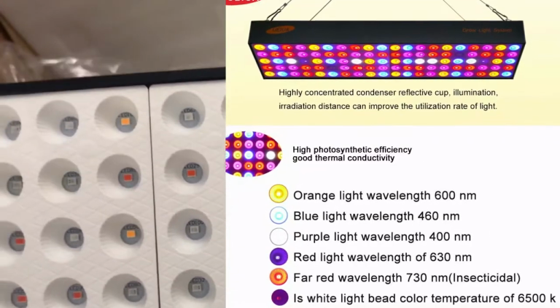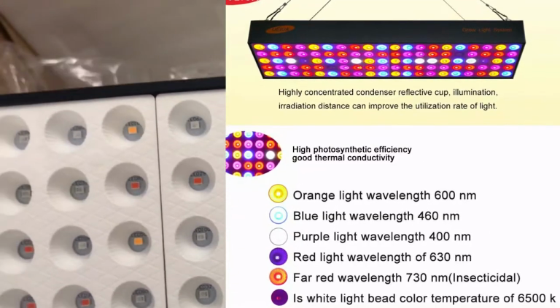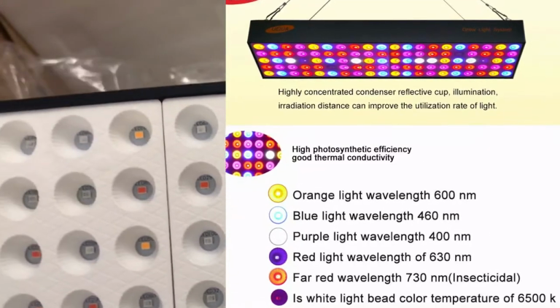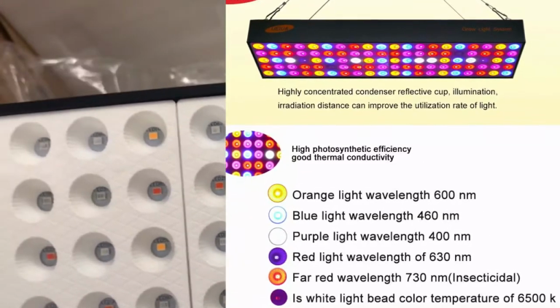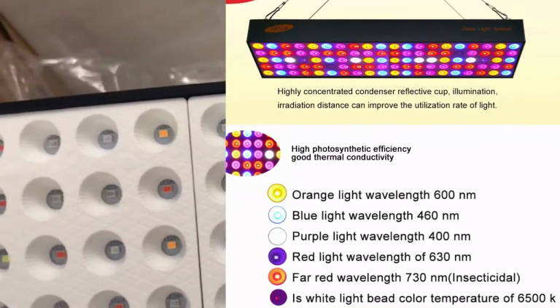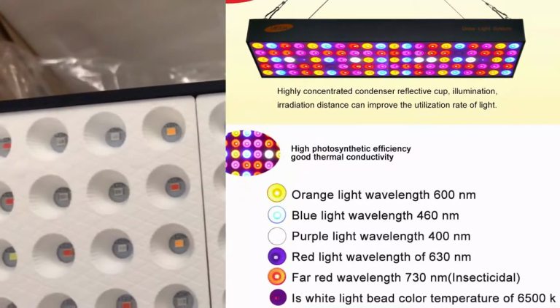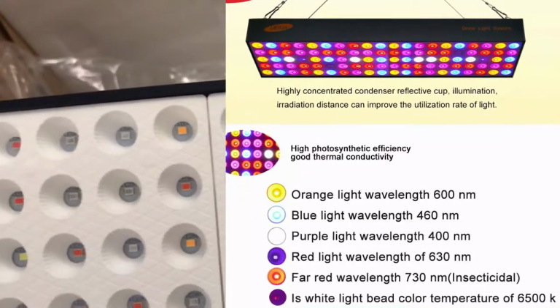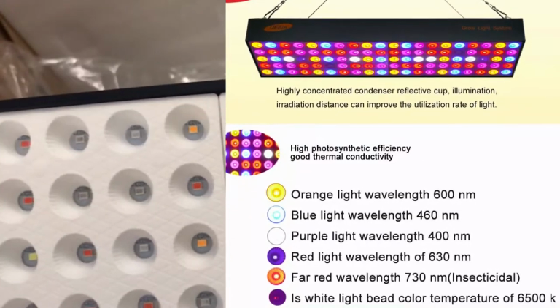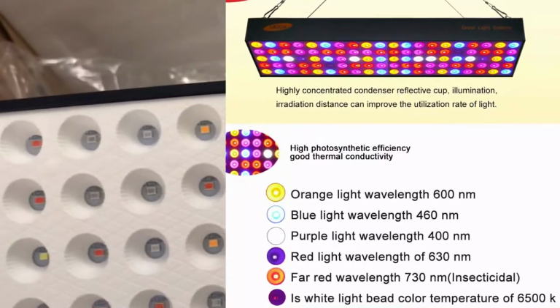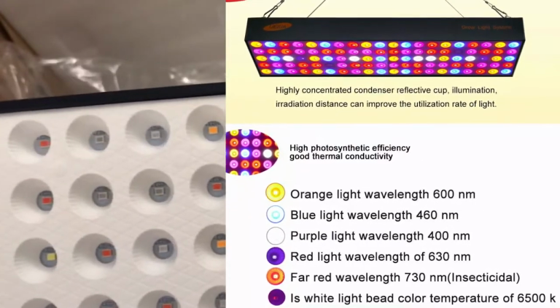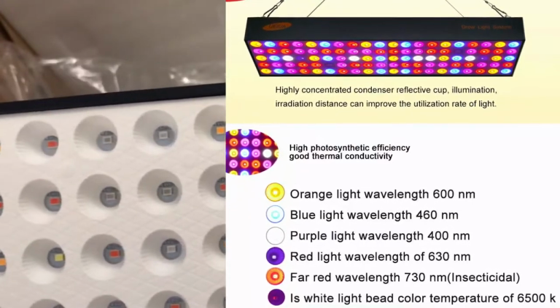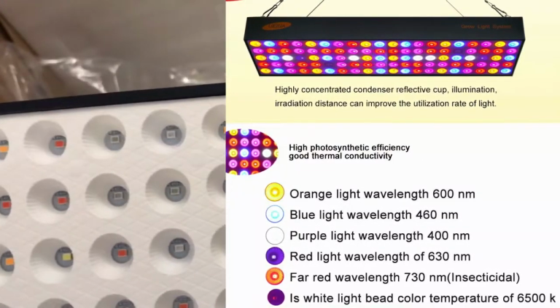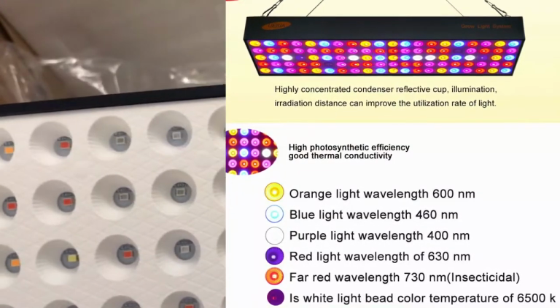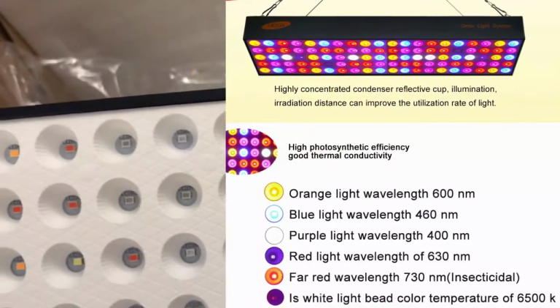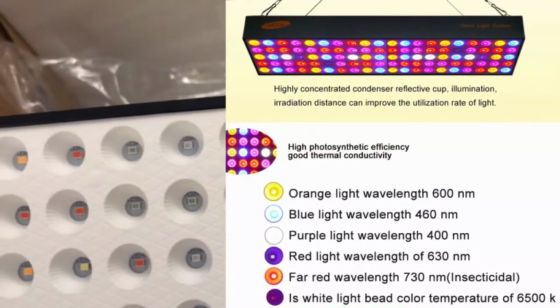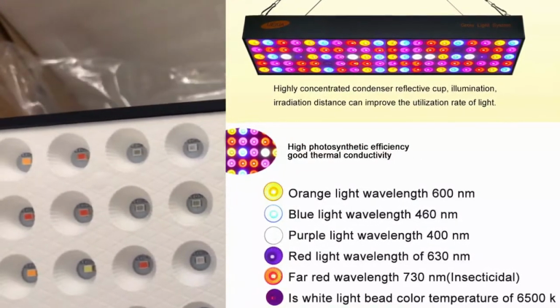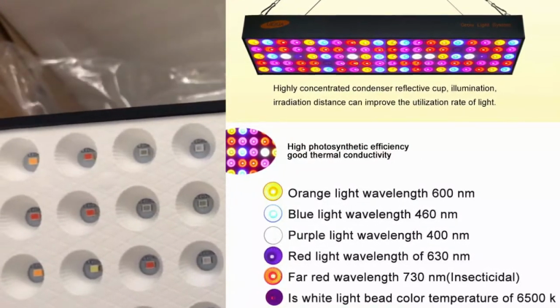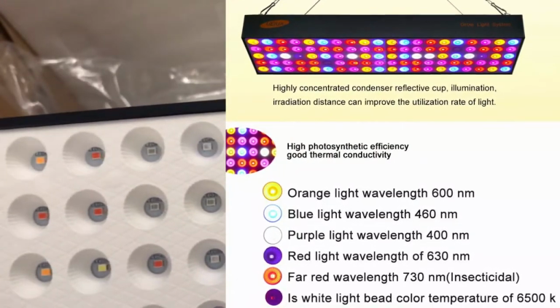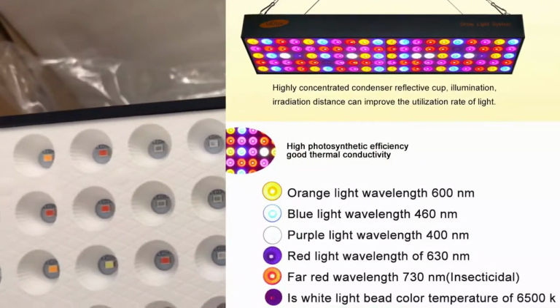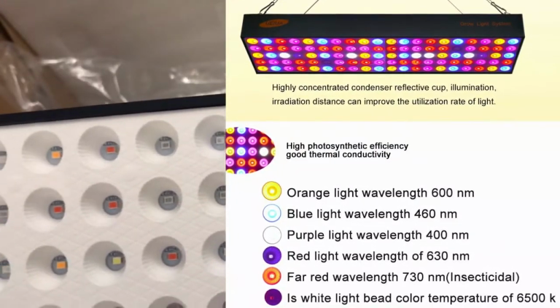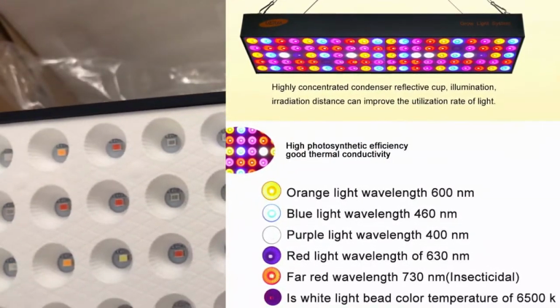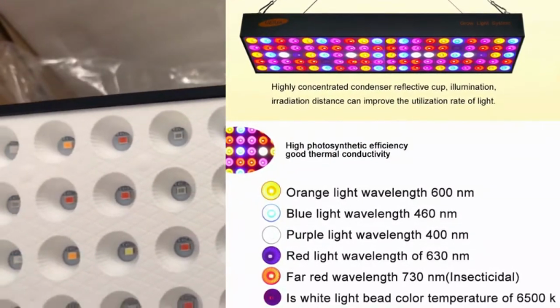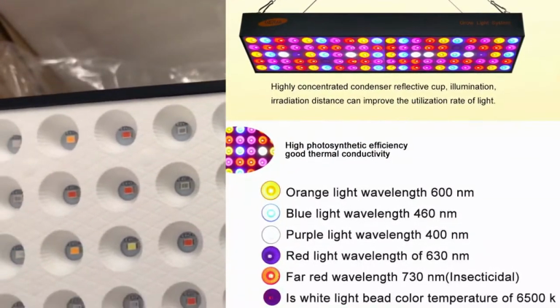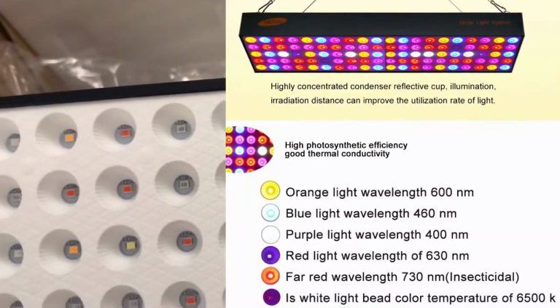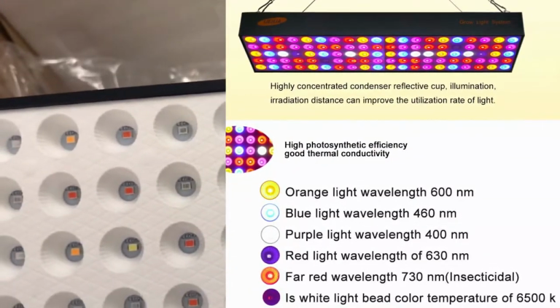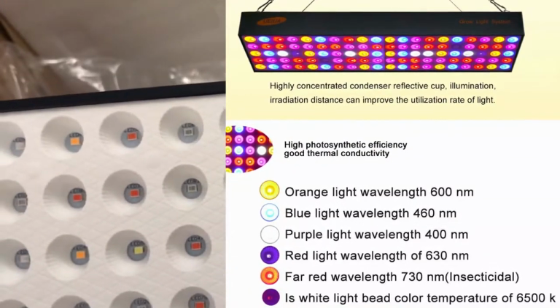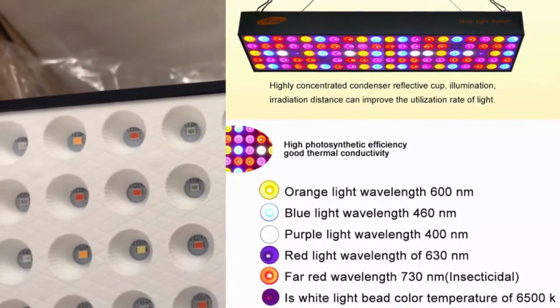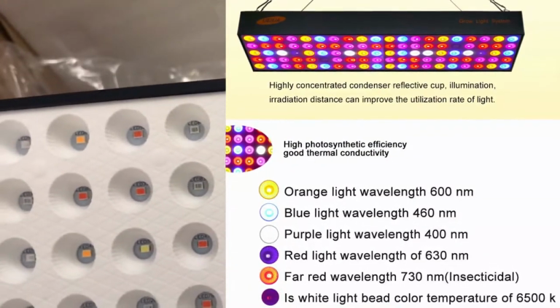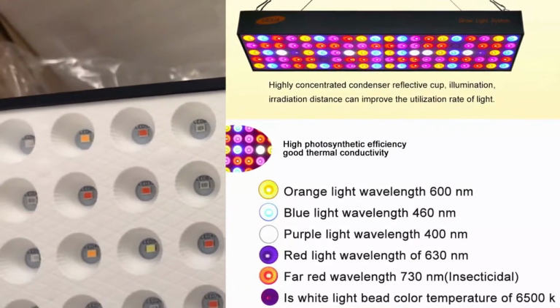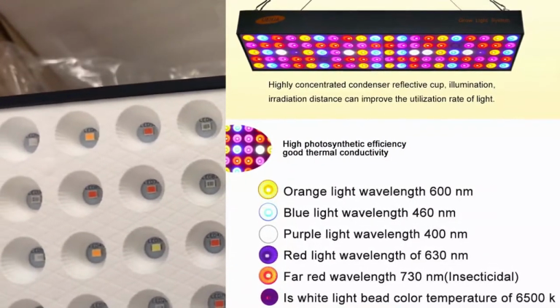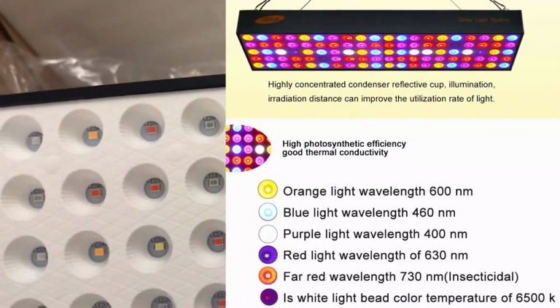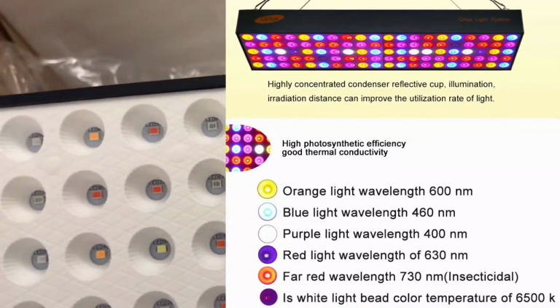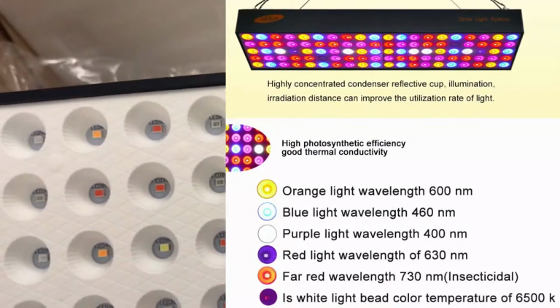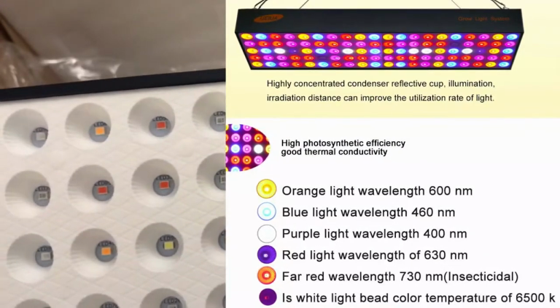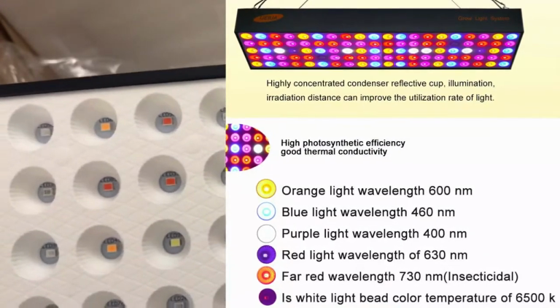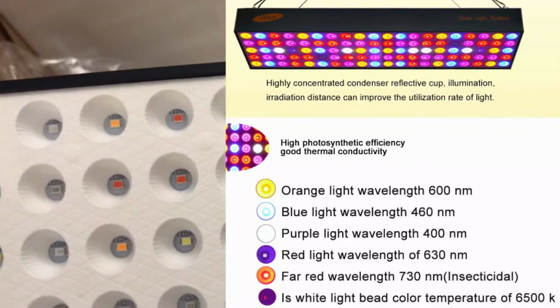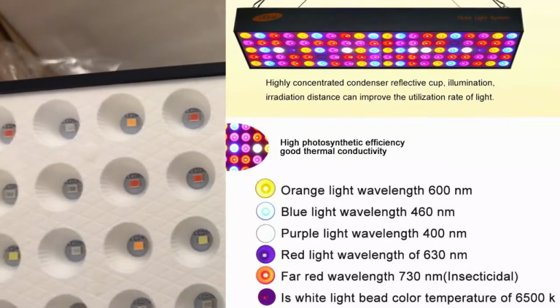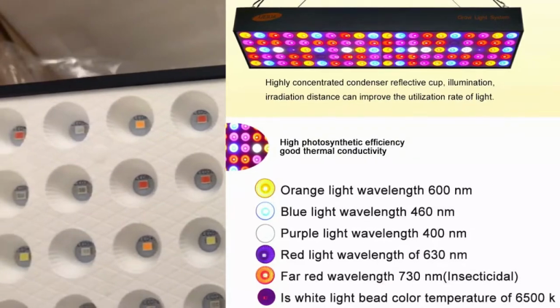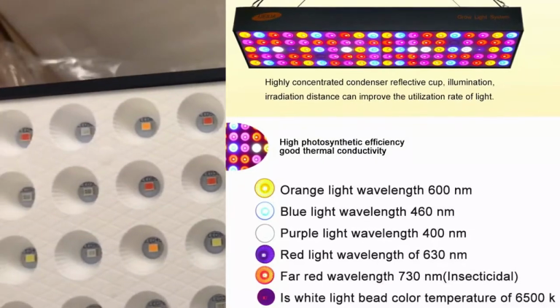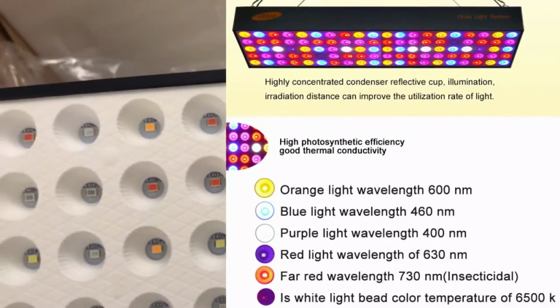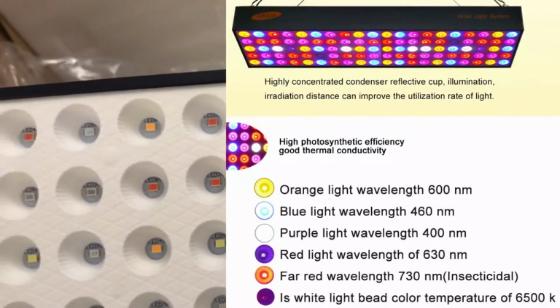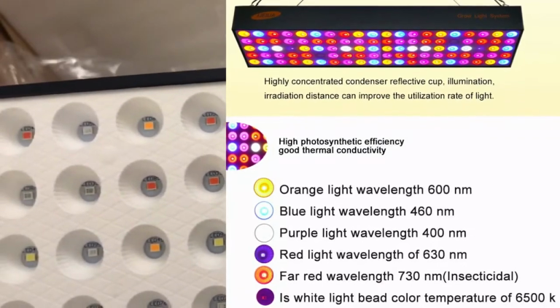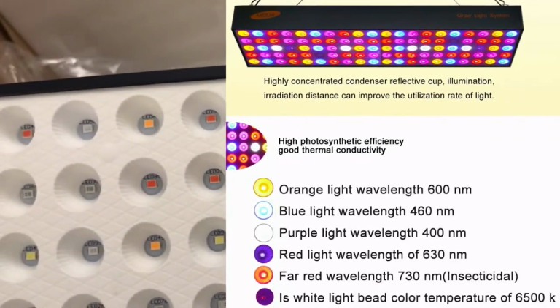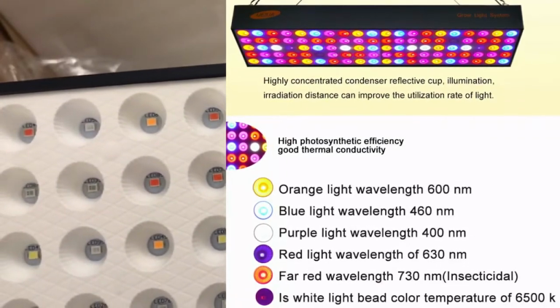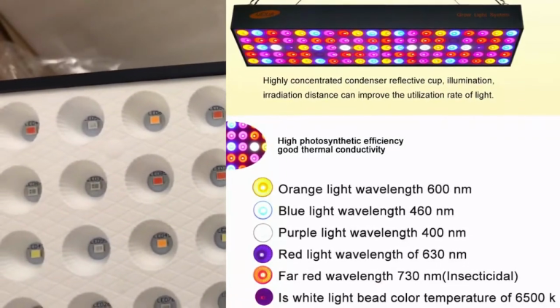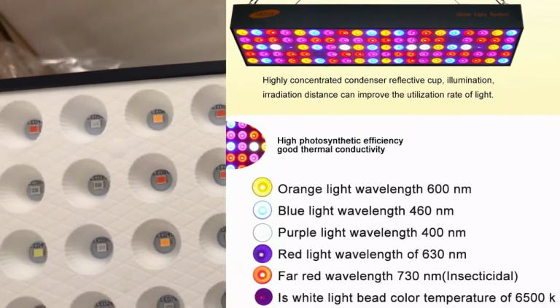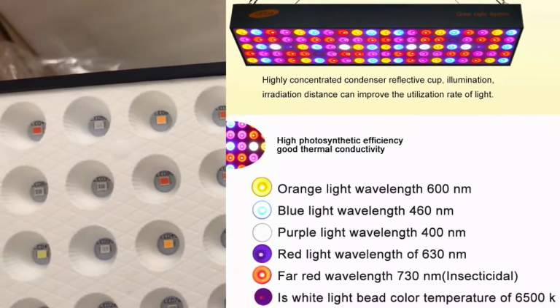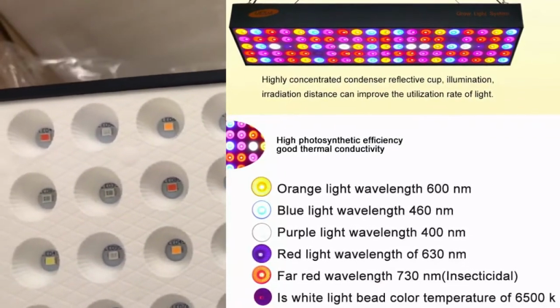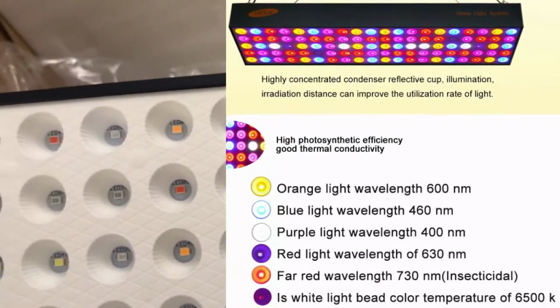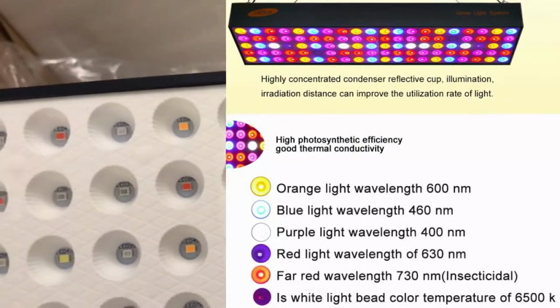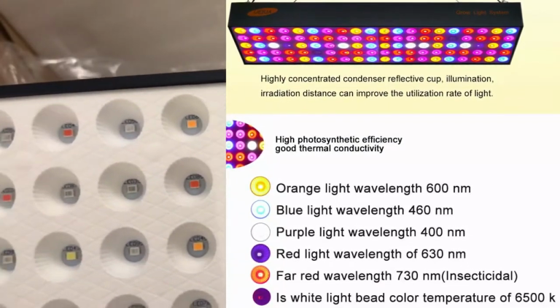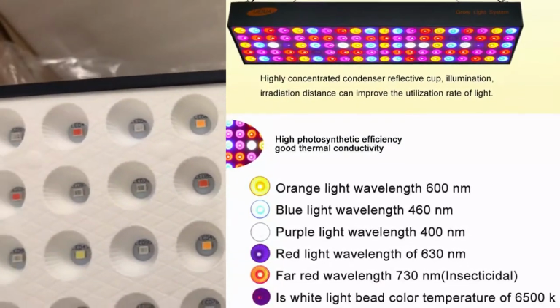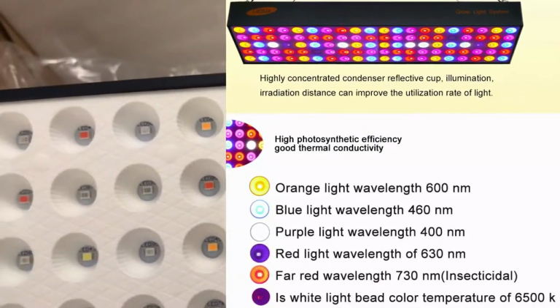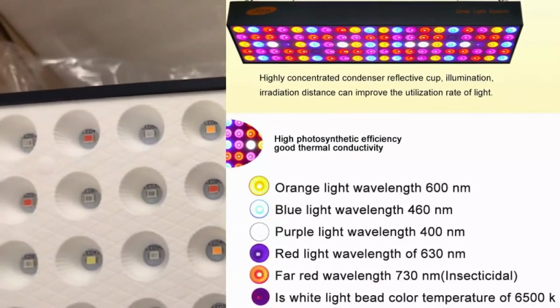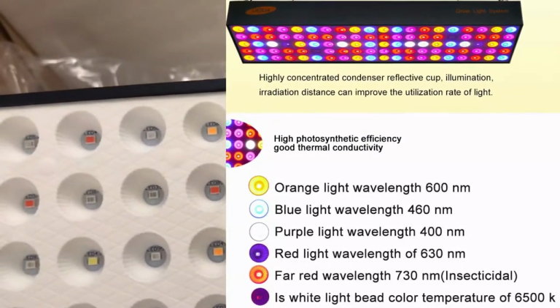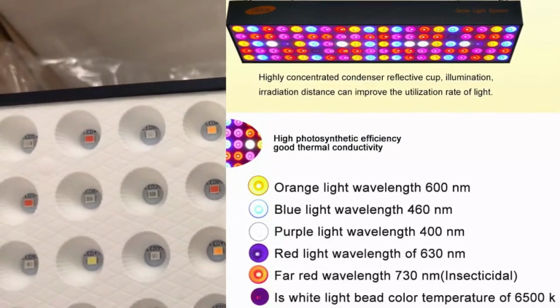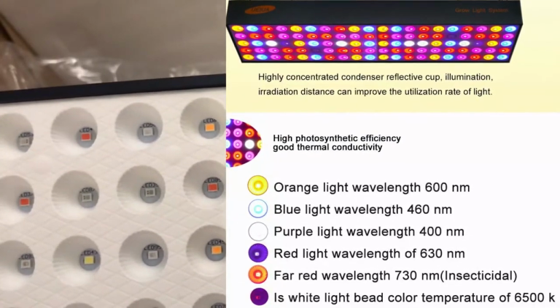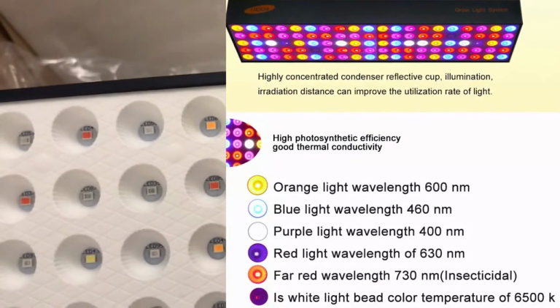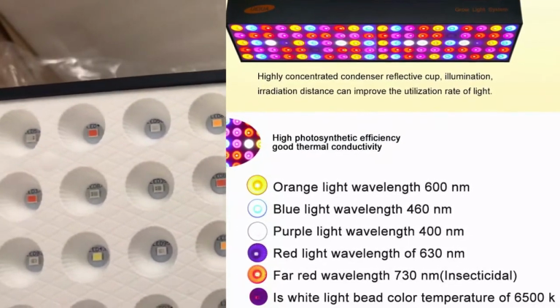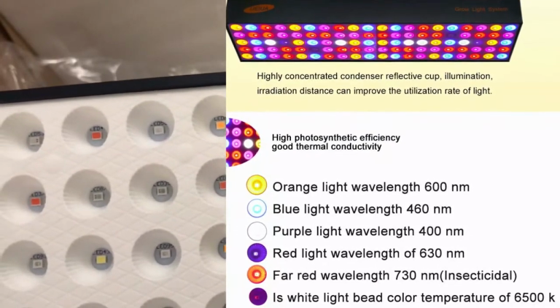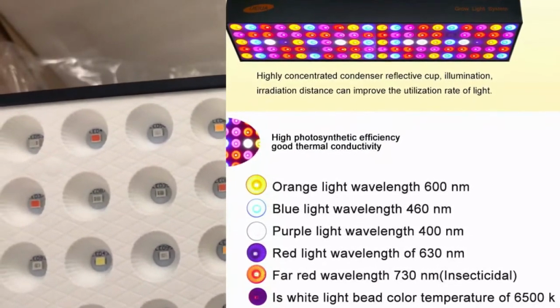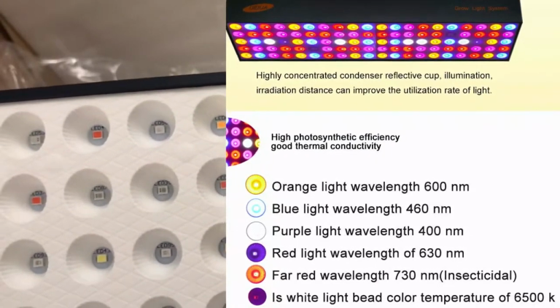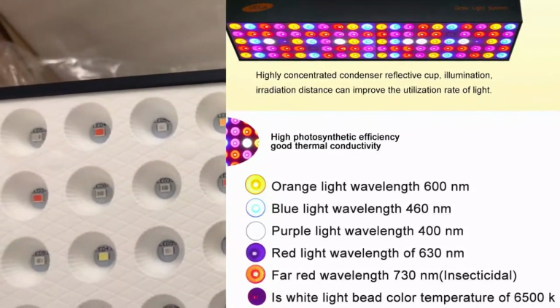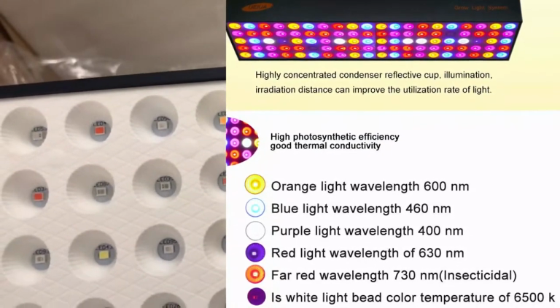The LED breakdown is: 18 orange, 18 blue, 4 white, 2 purple, 28 pink, 28 red, and 2 far red.